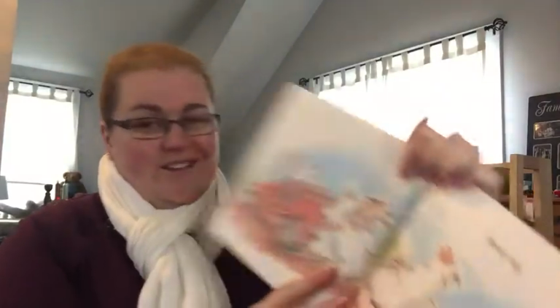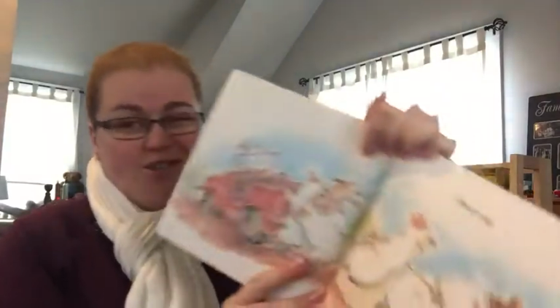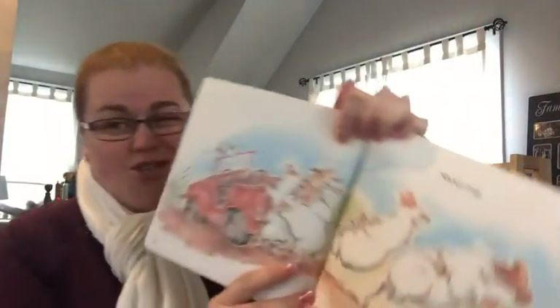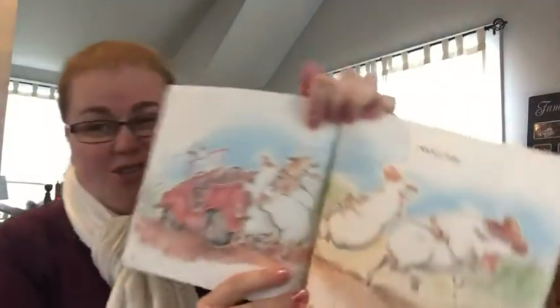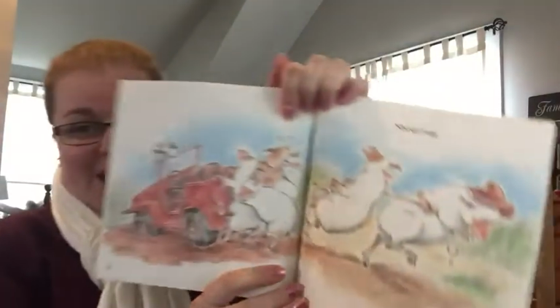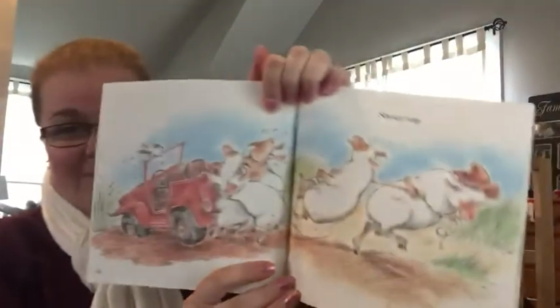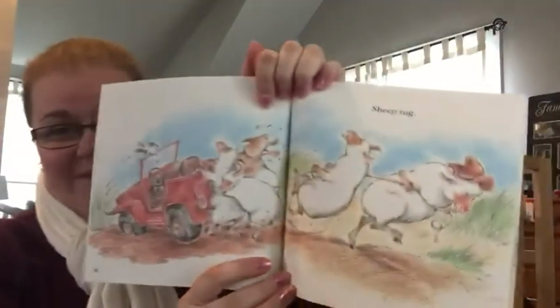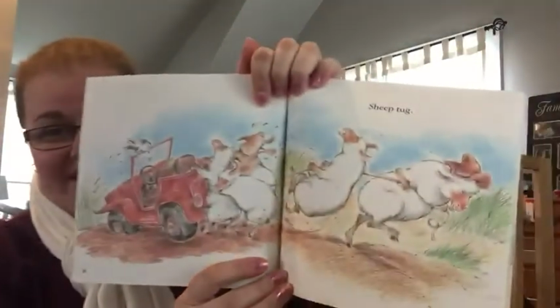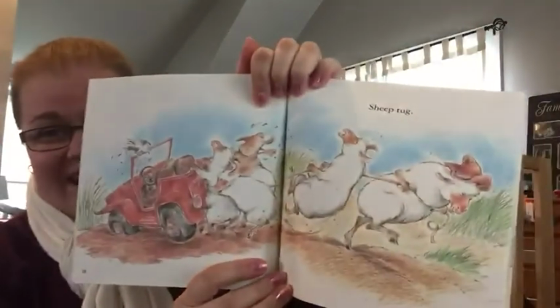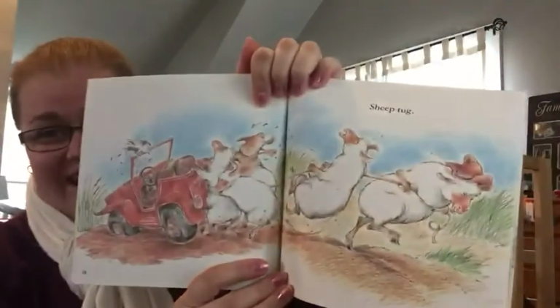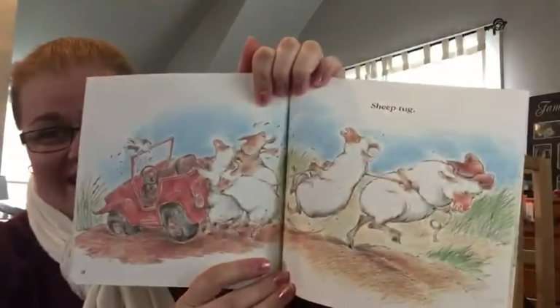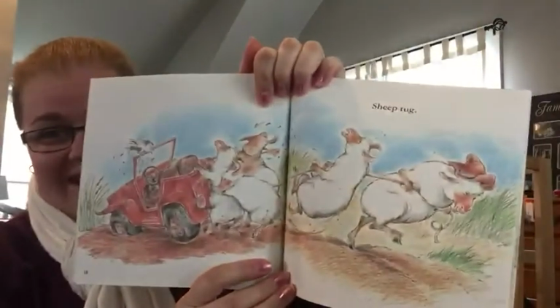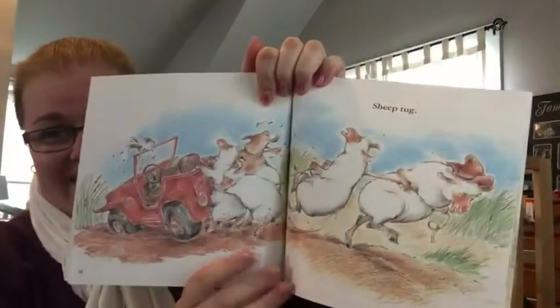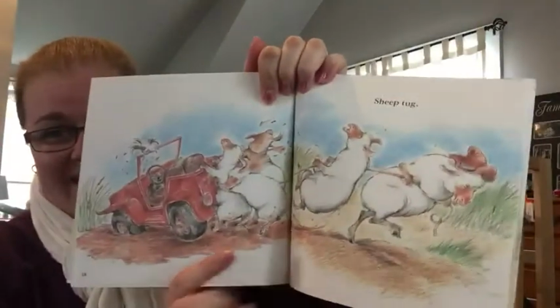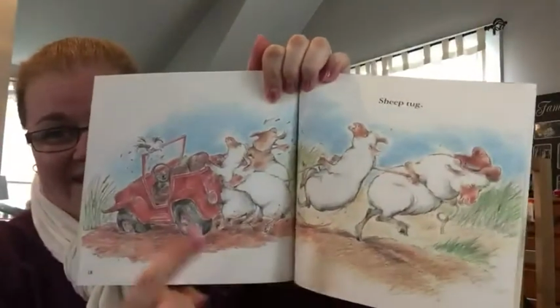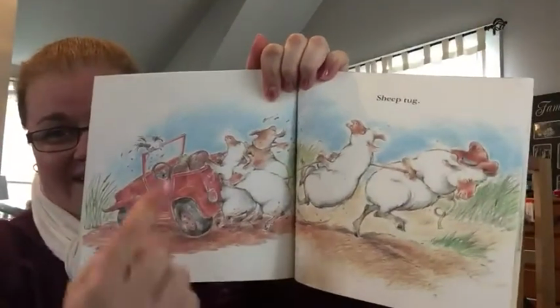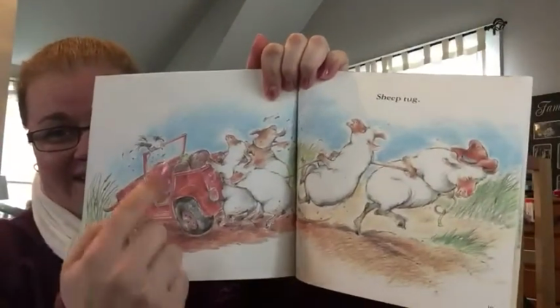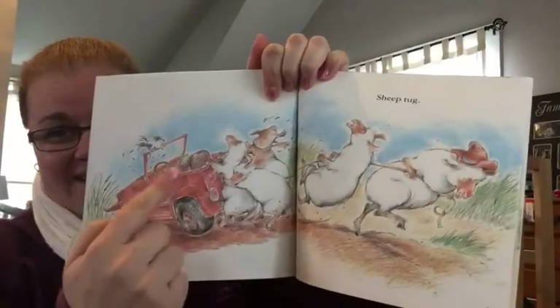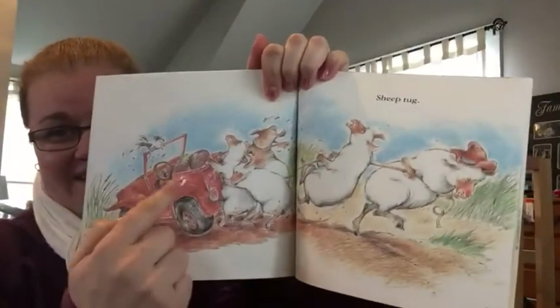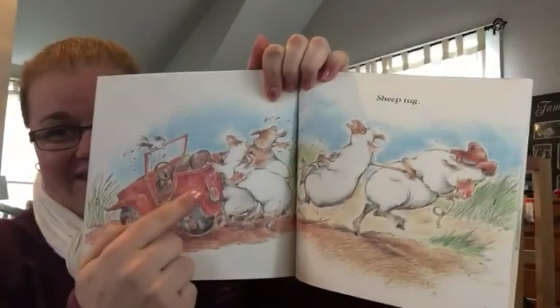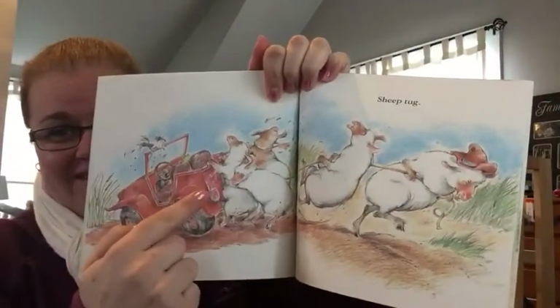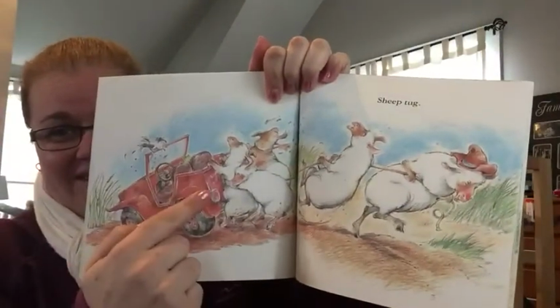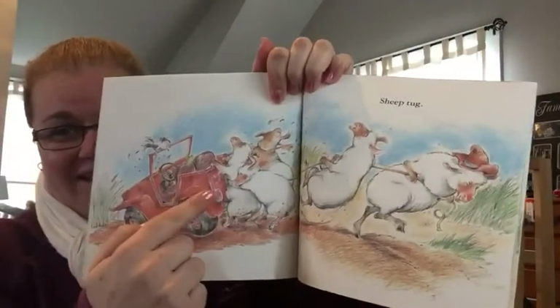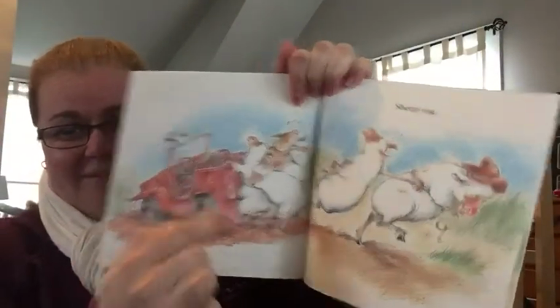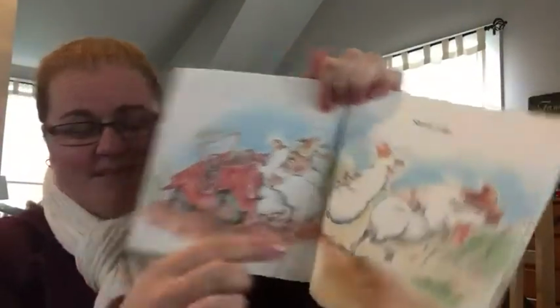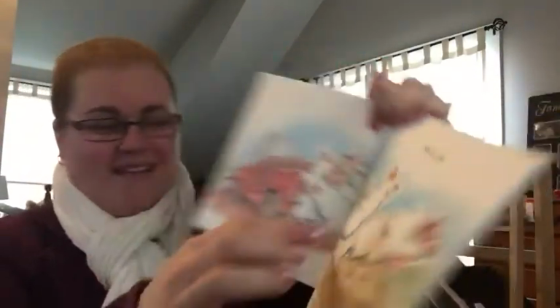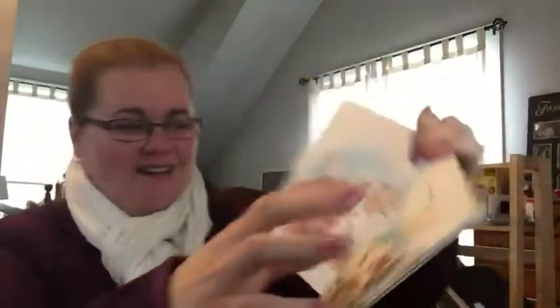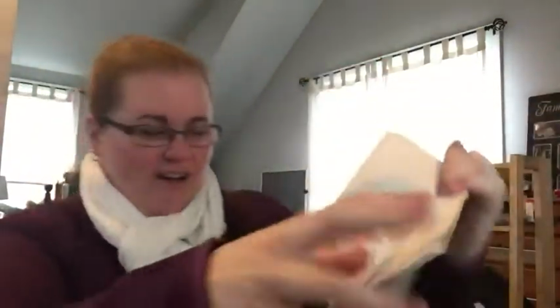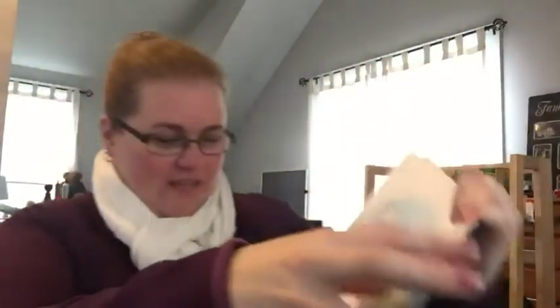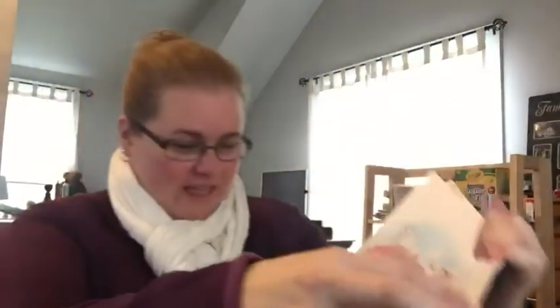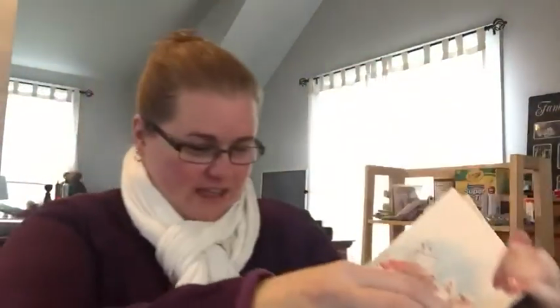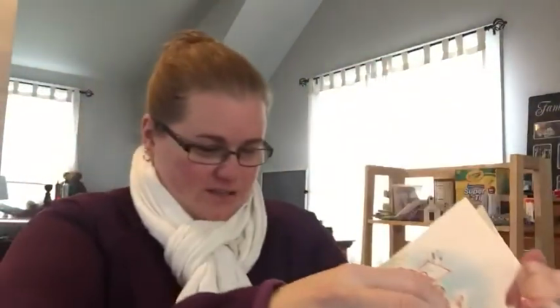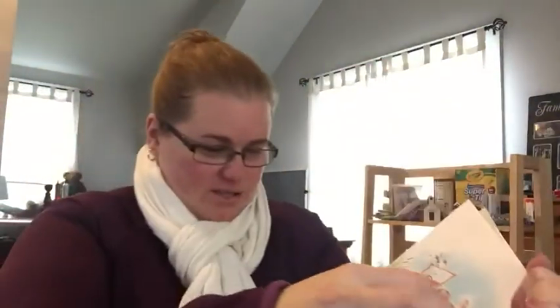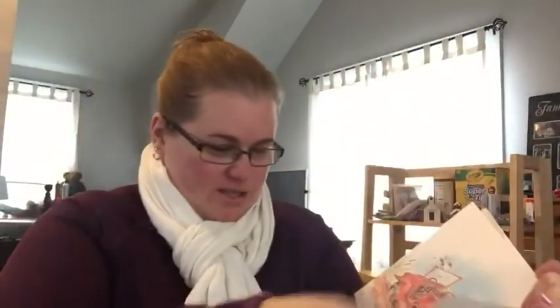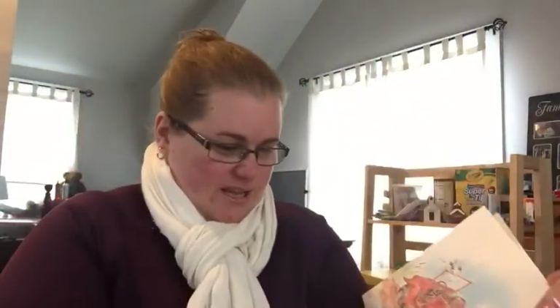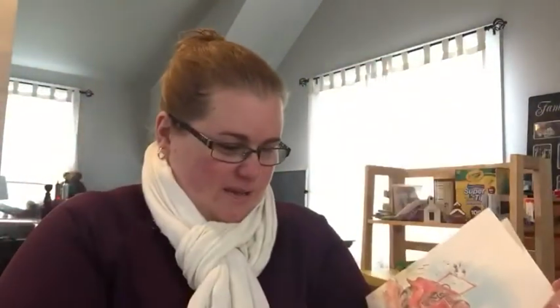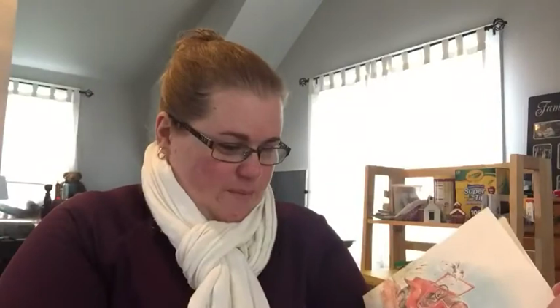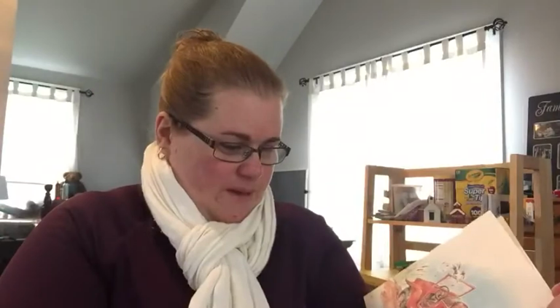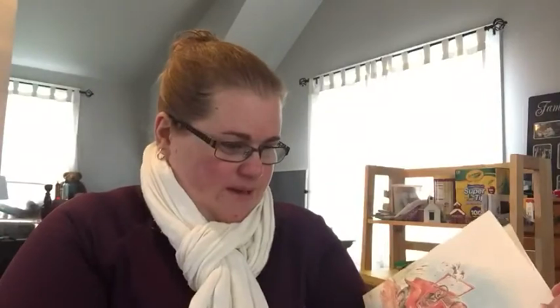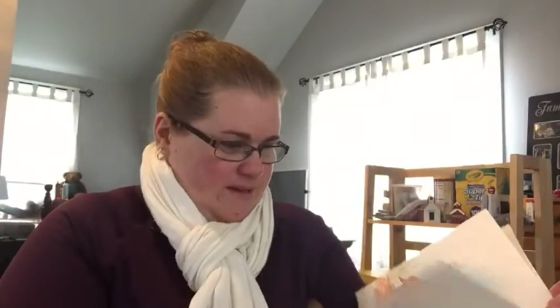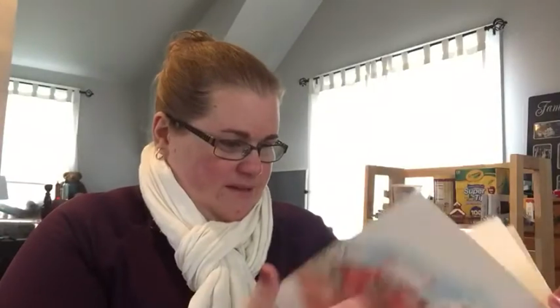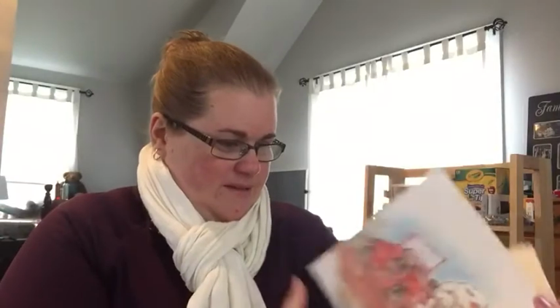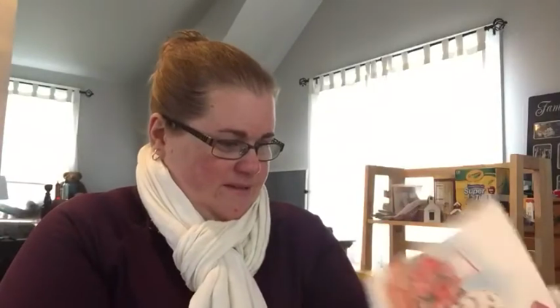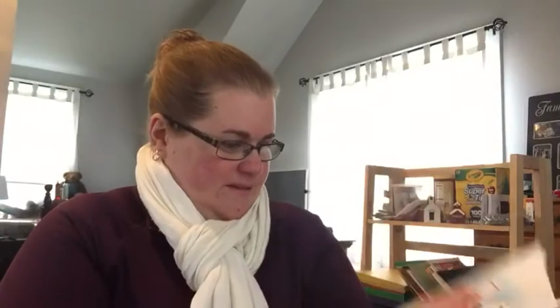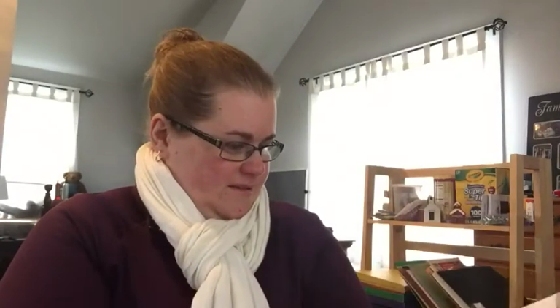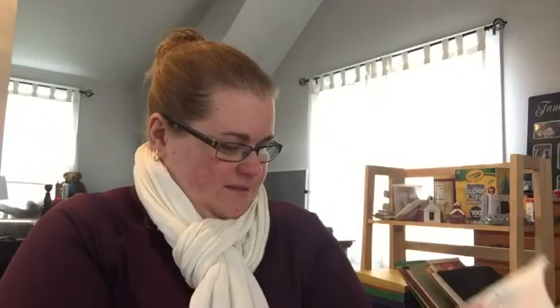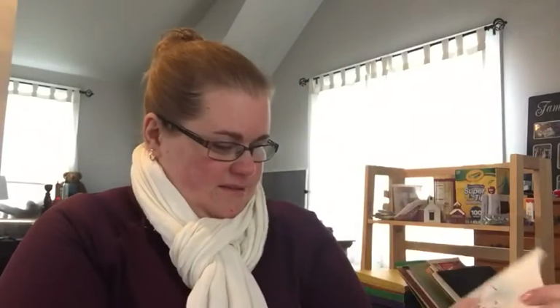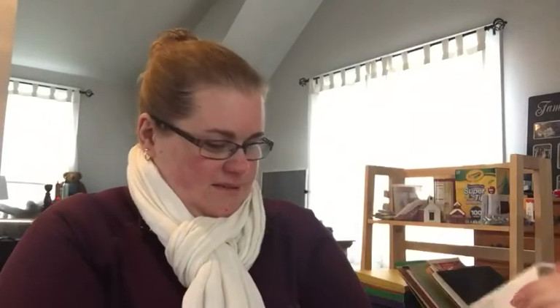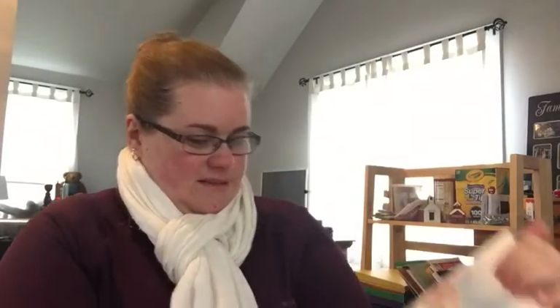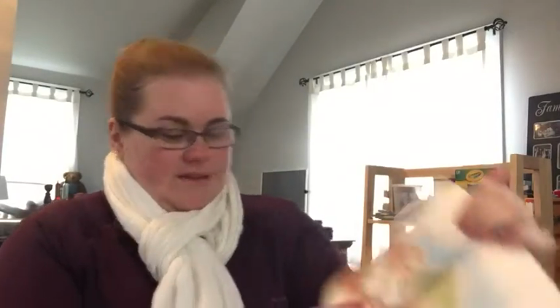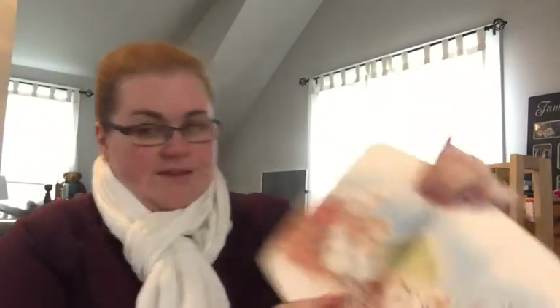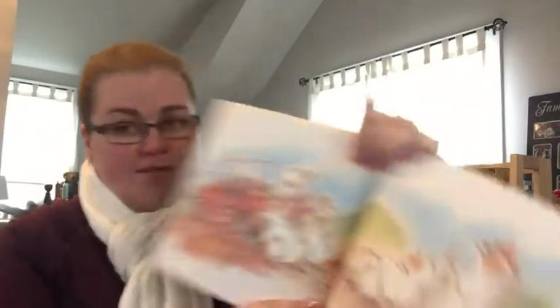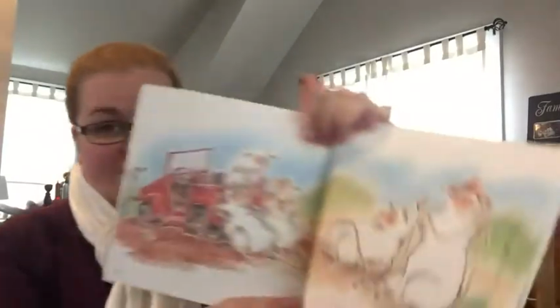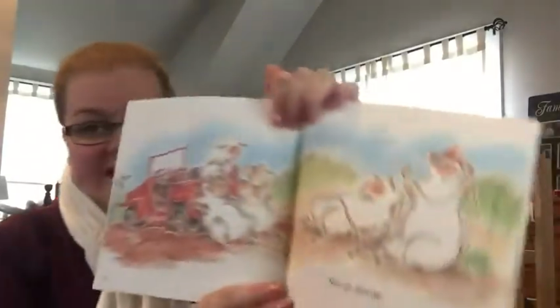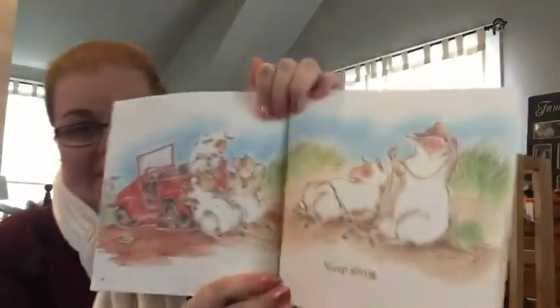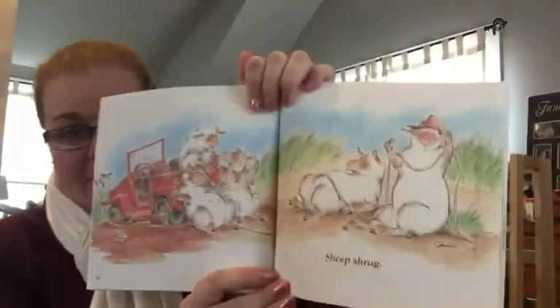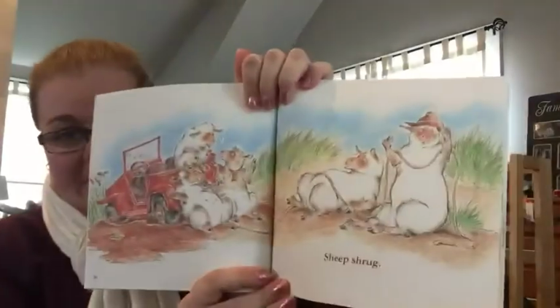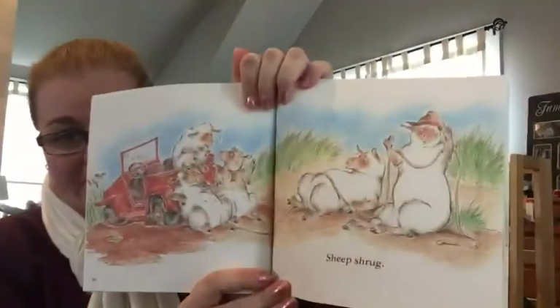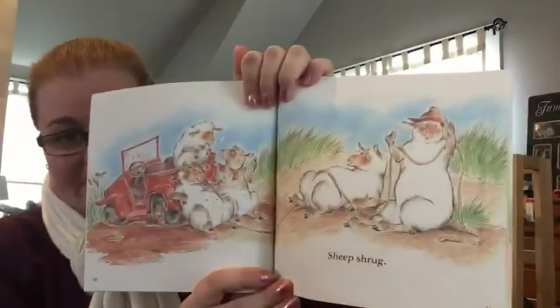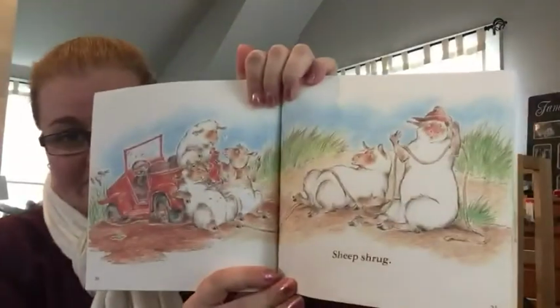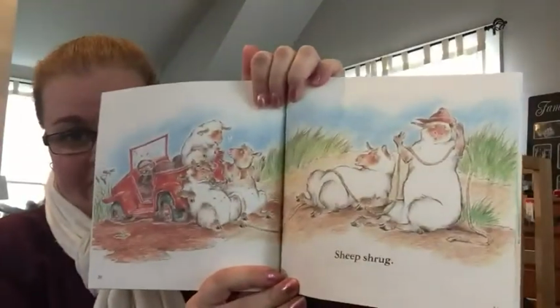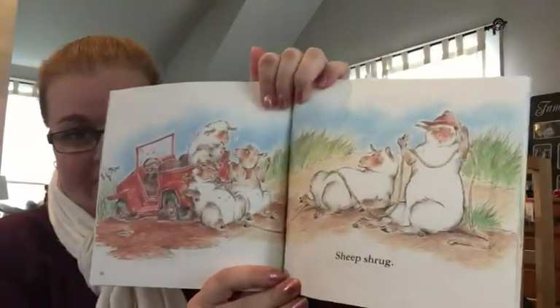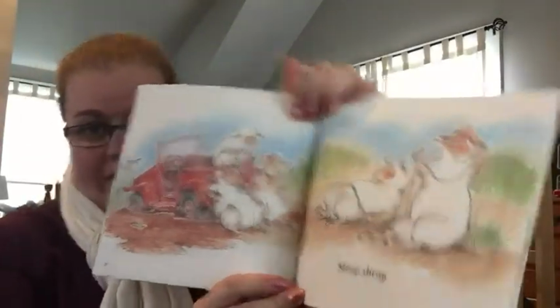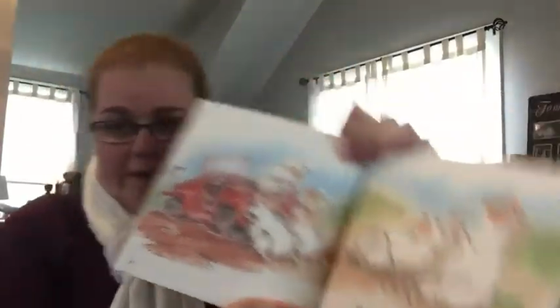Sheep tug. Oh, look at them tug on that Jeep. Sheep shrug.